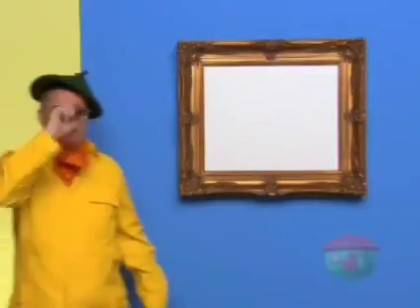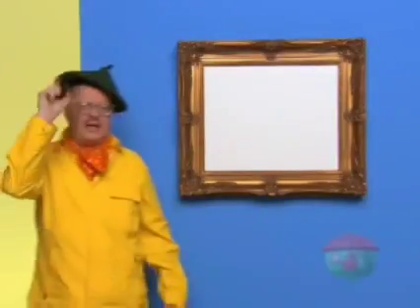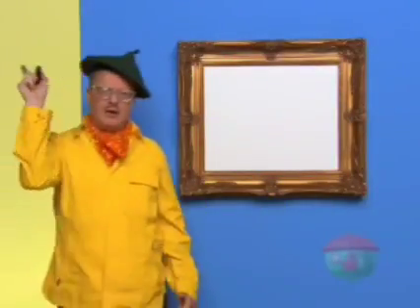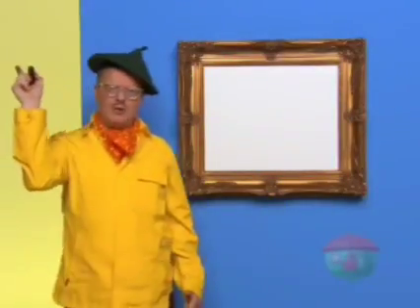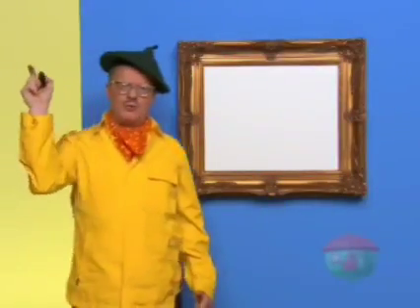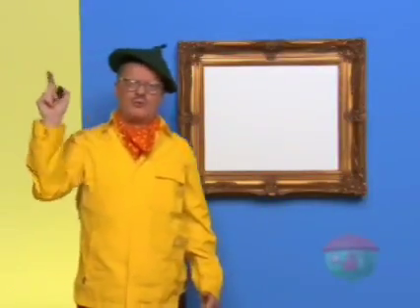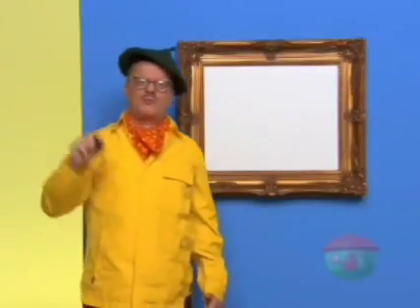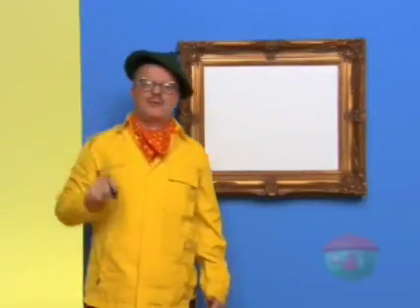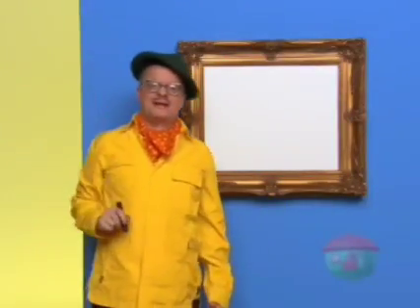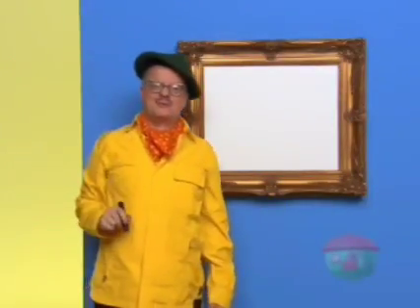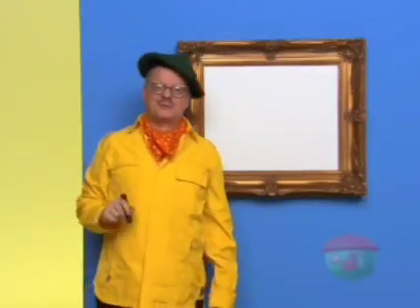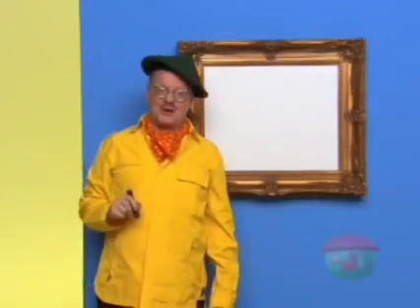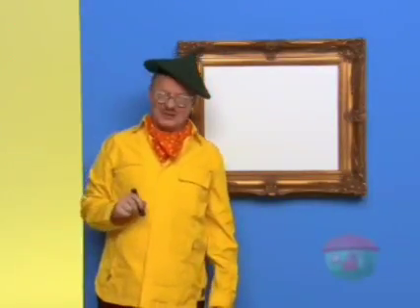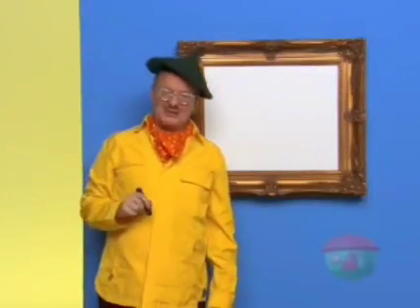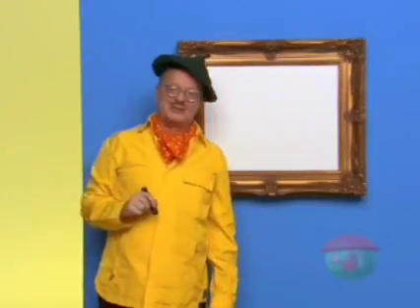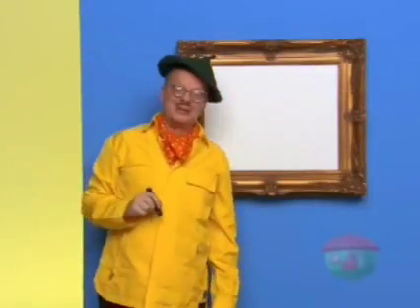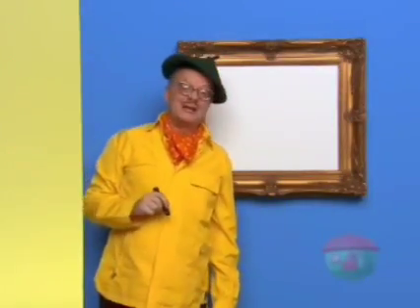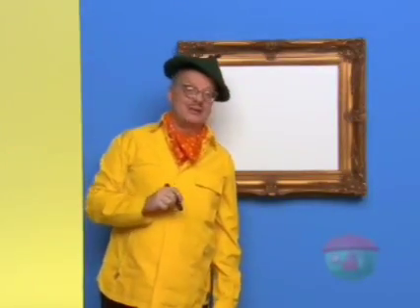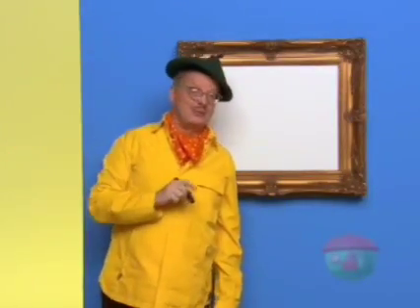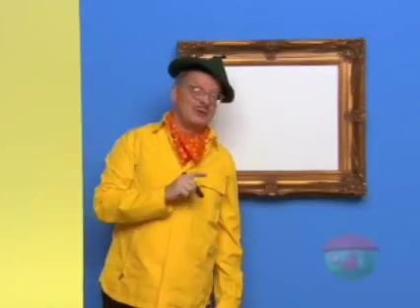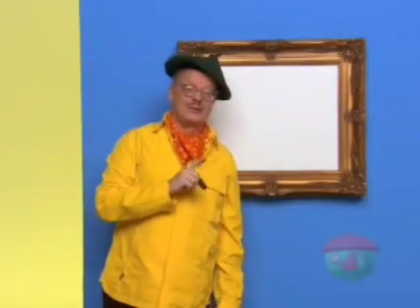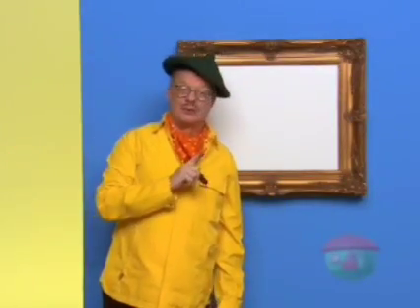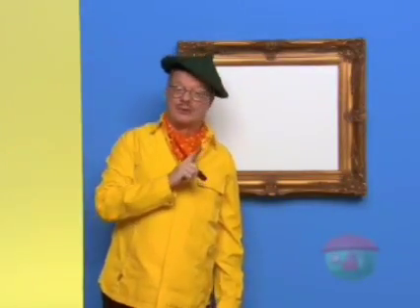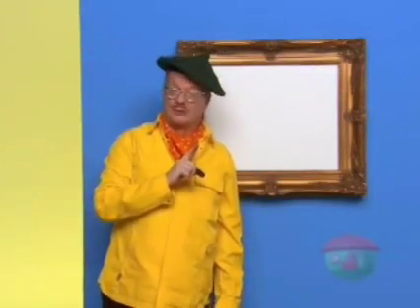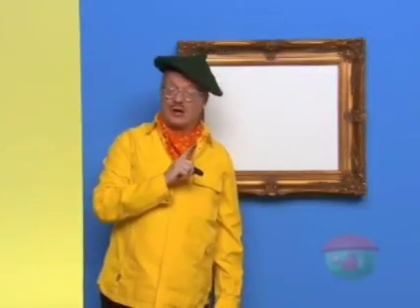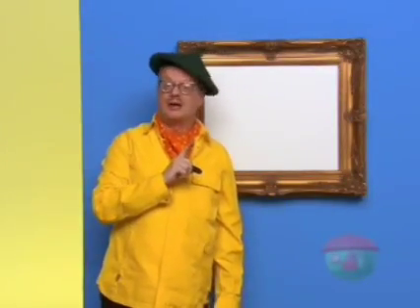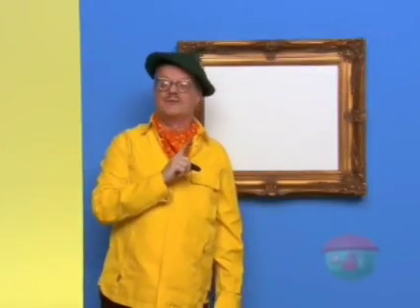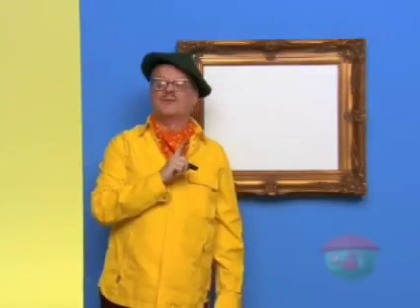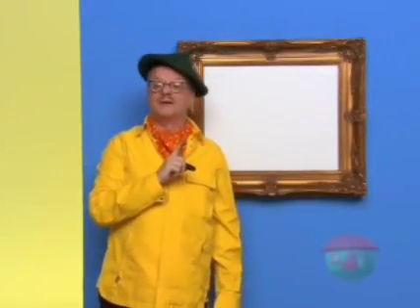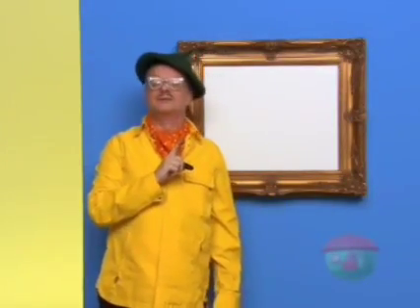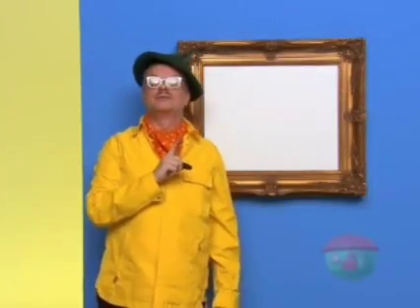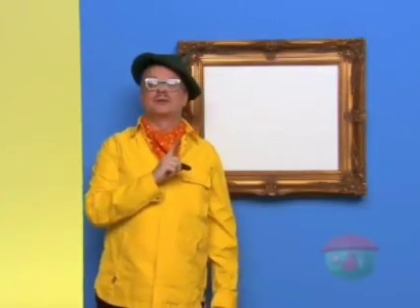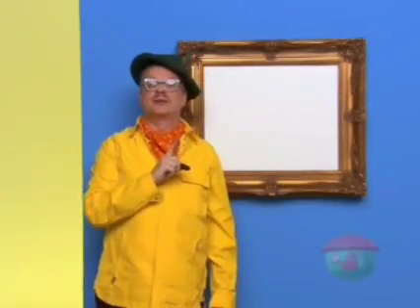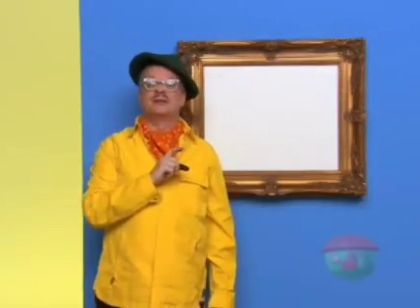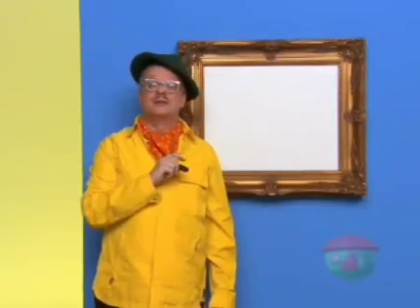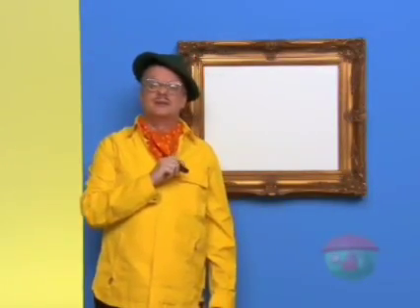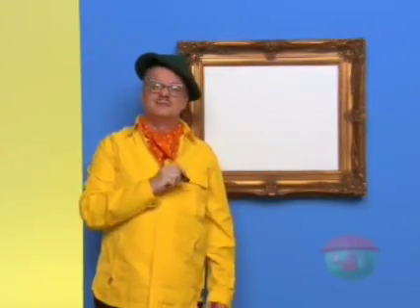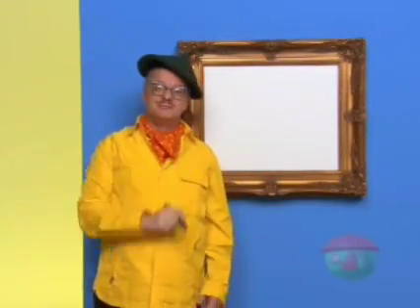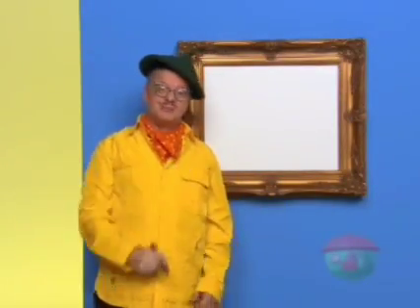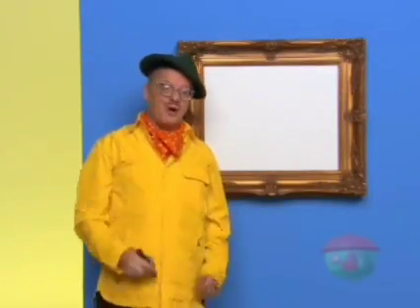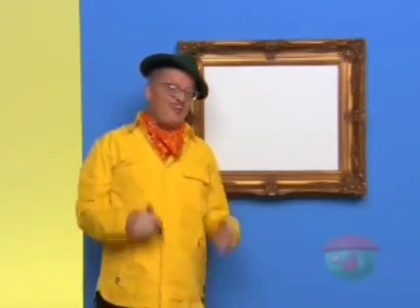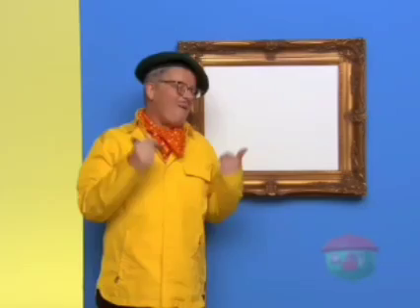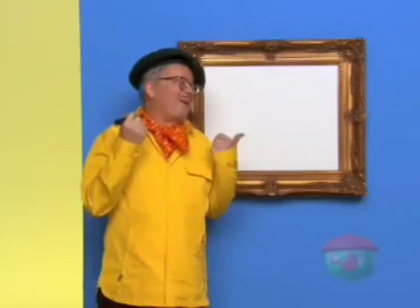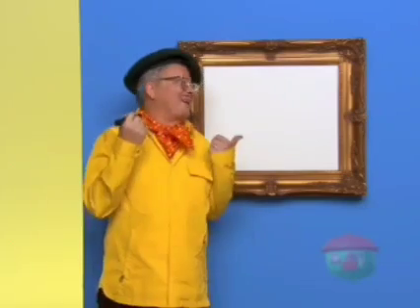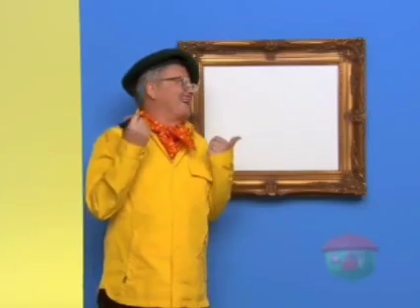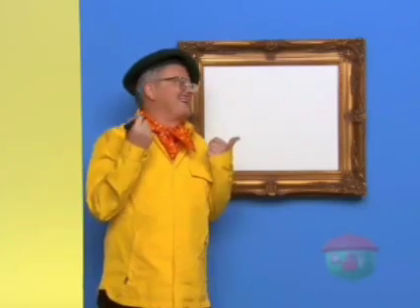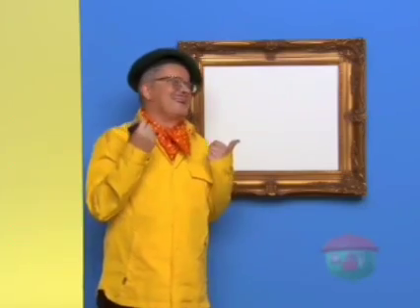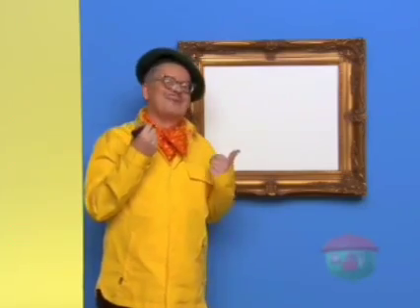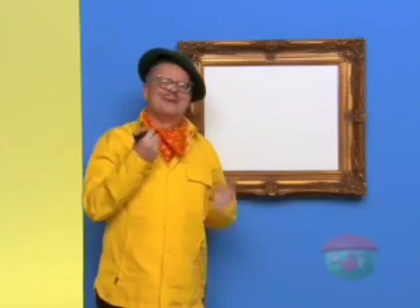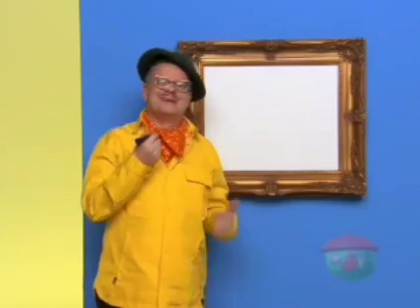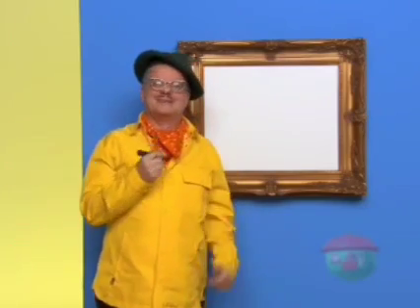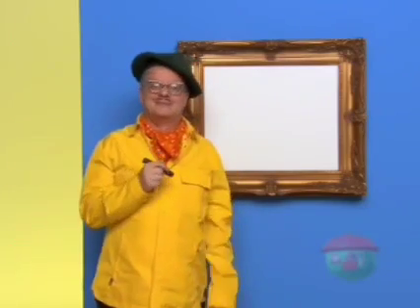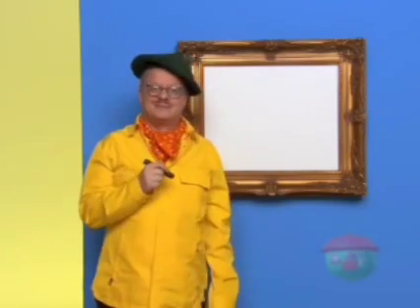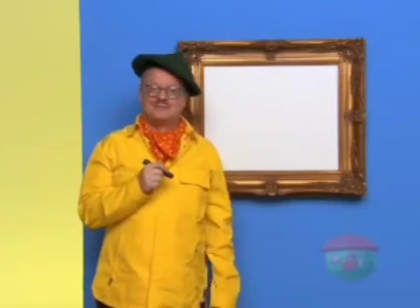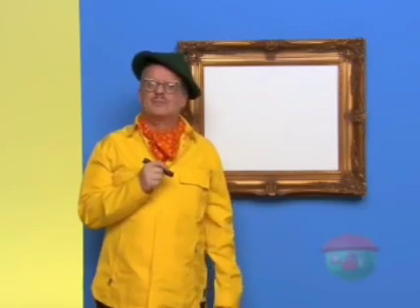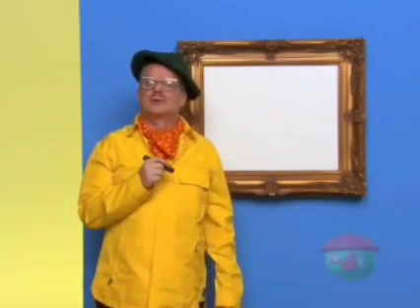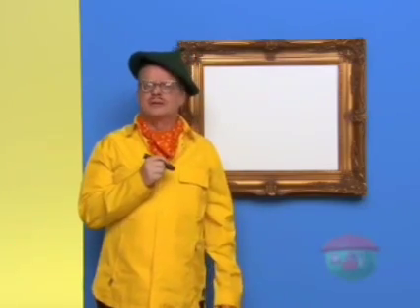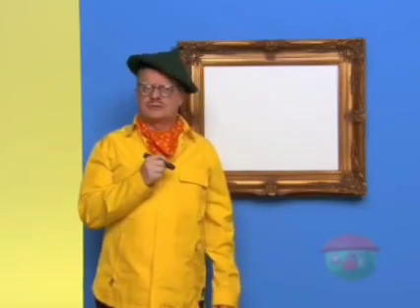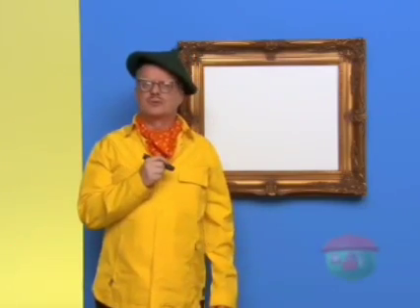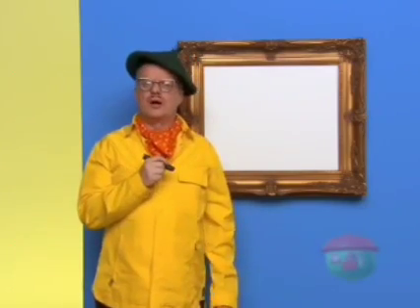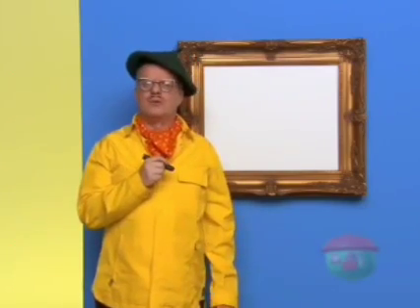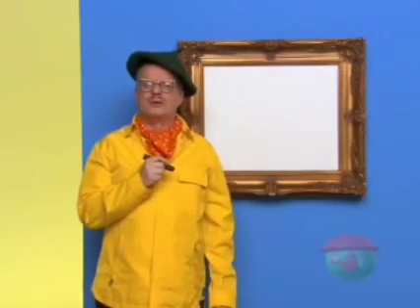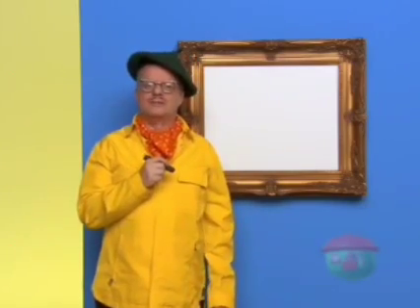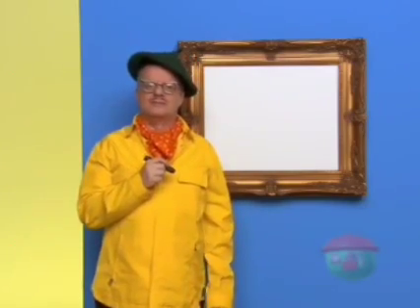Hello, my name is Mark and today we are going to draw a fun tree. Oh boy, I can't wait. Let's draw one.